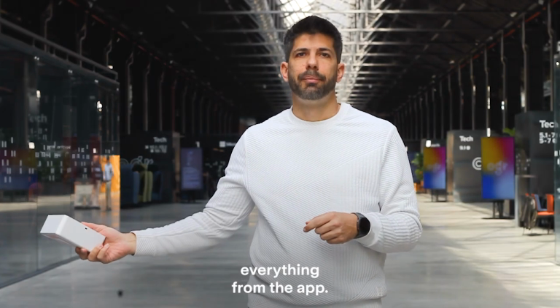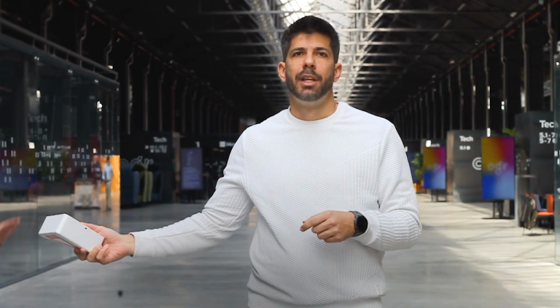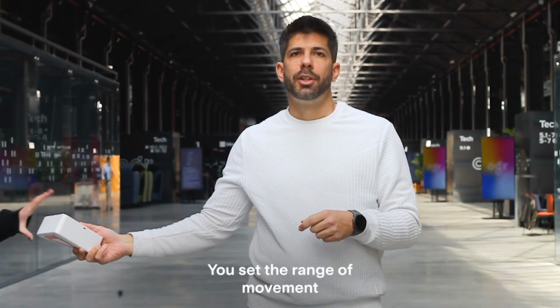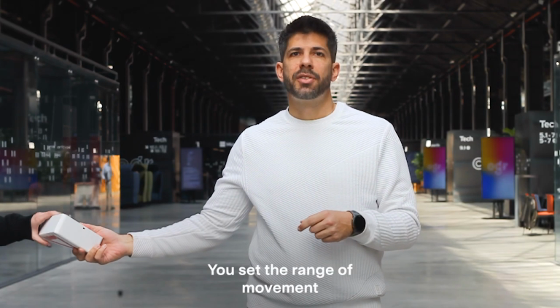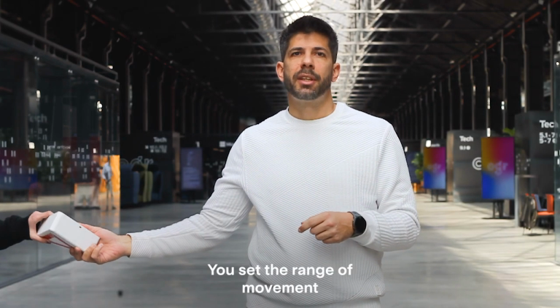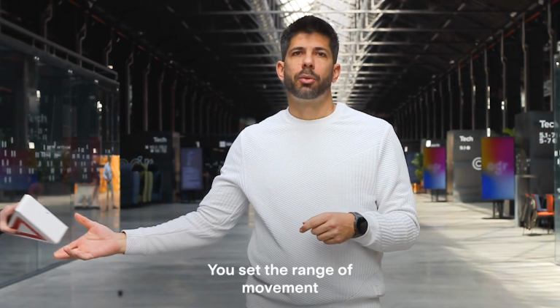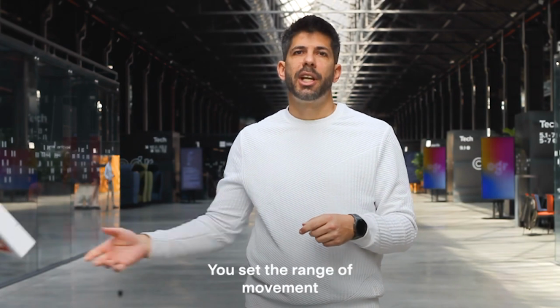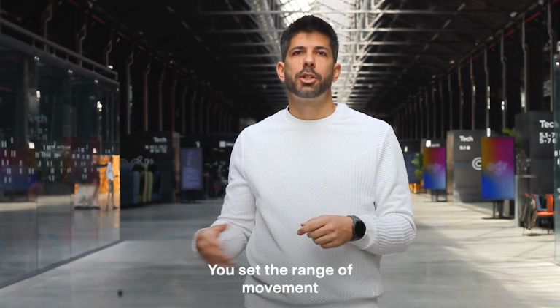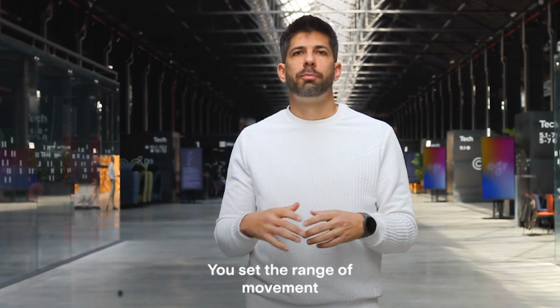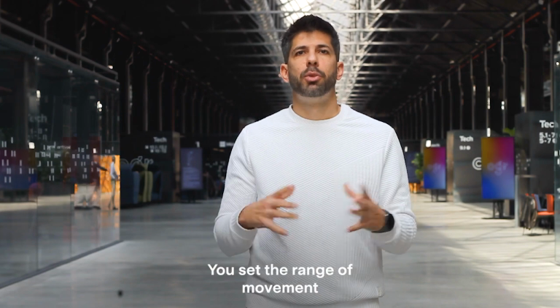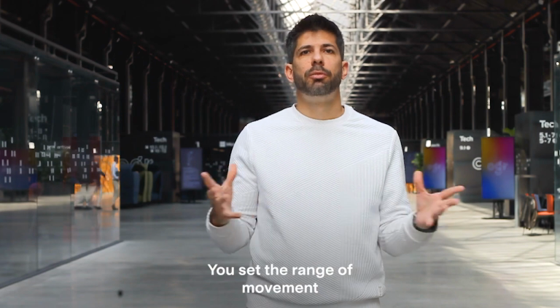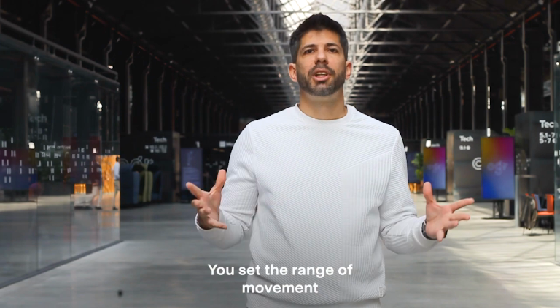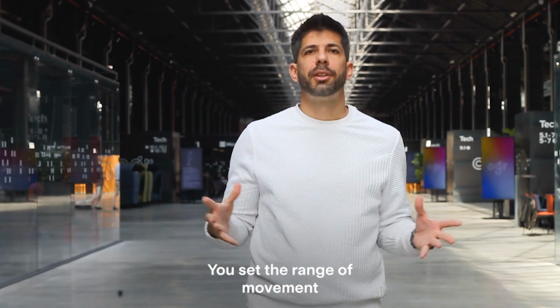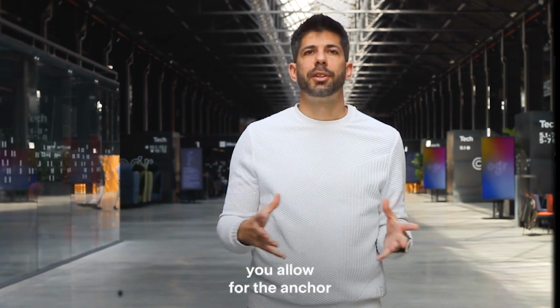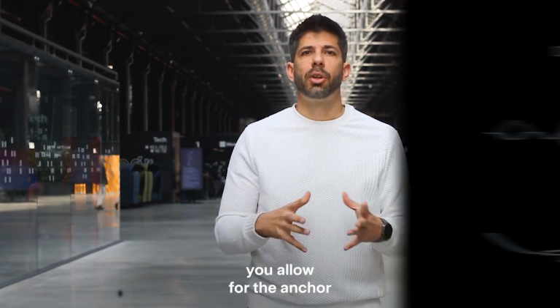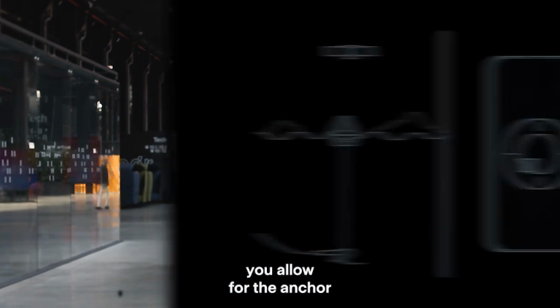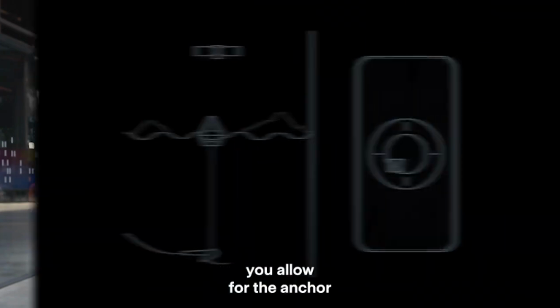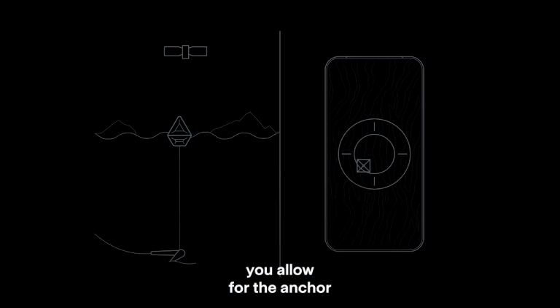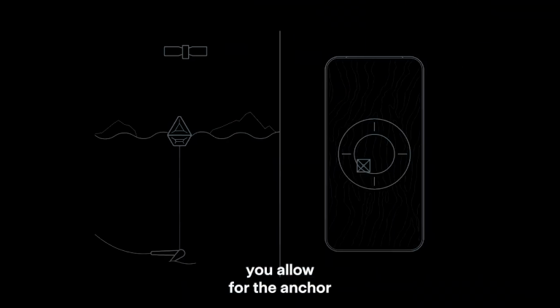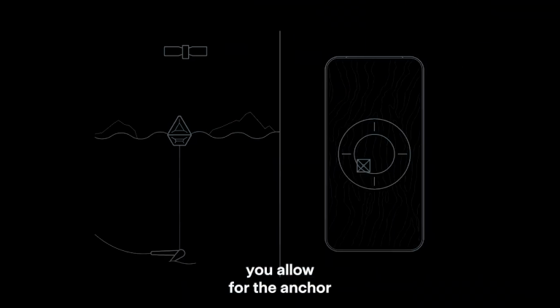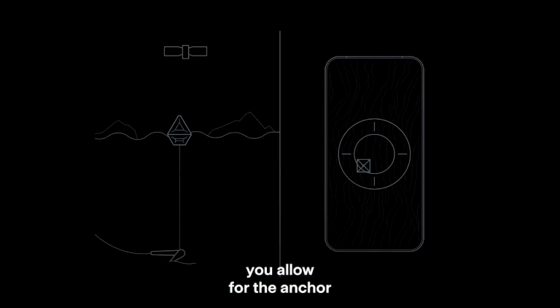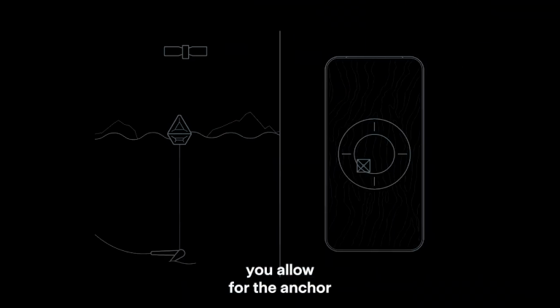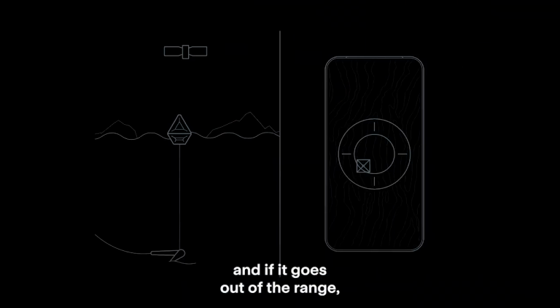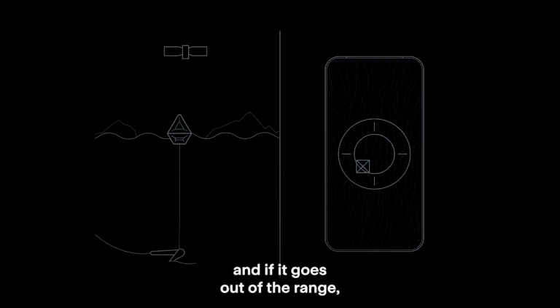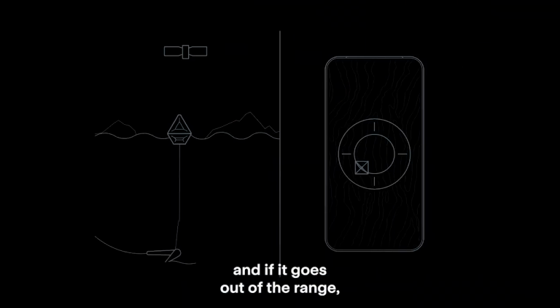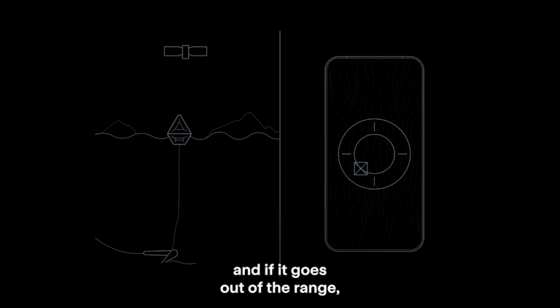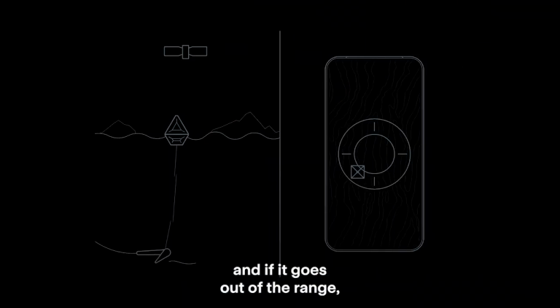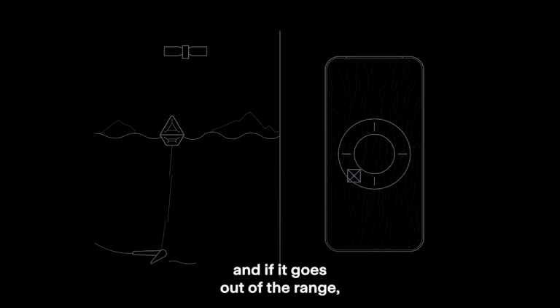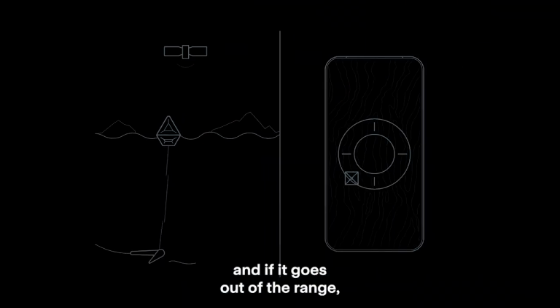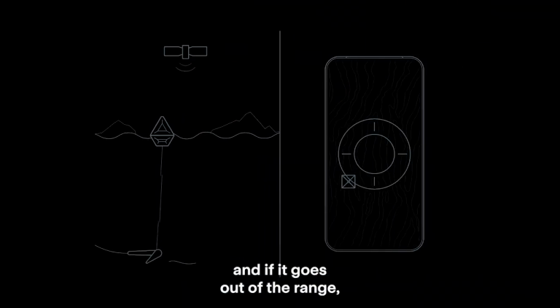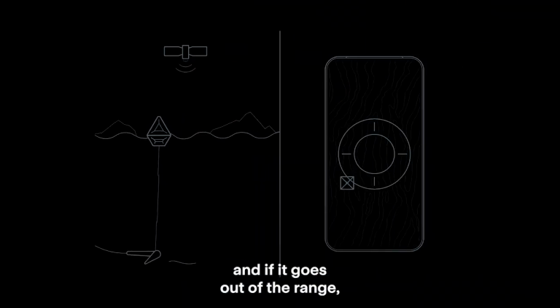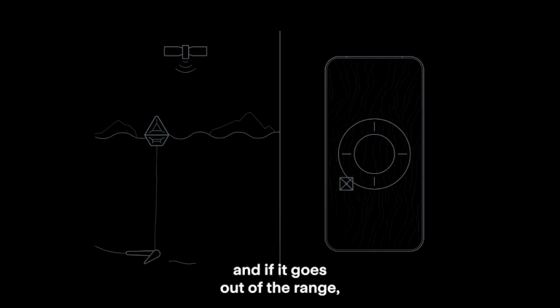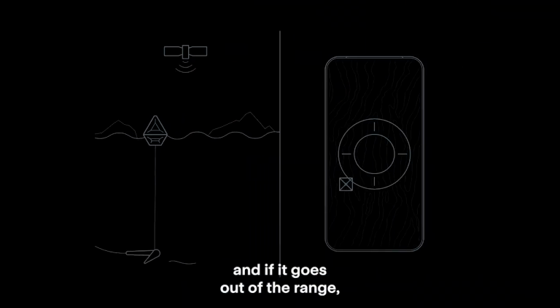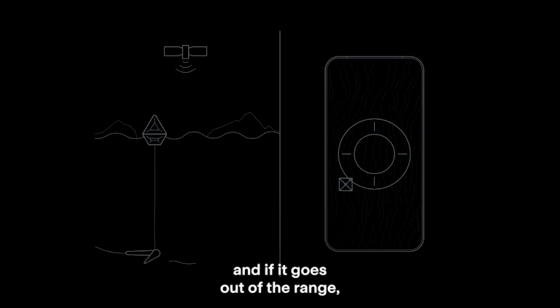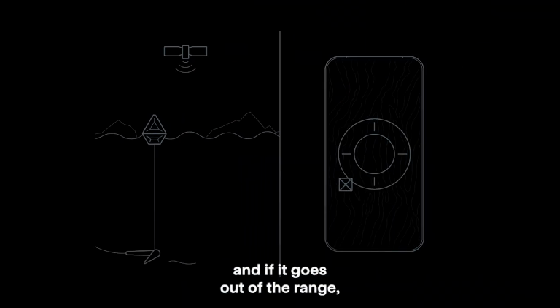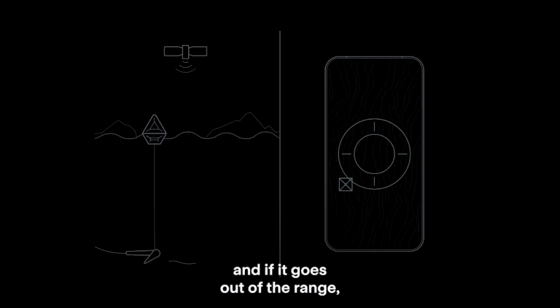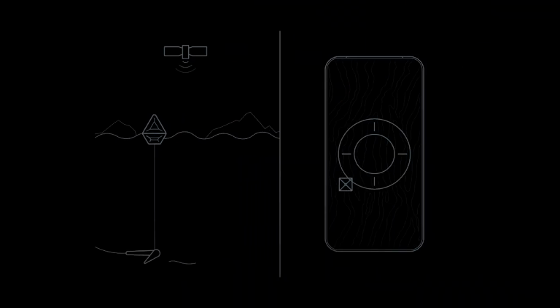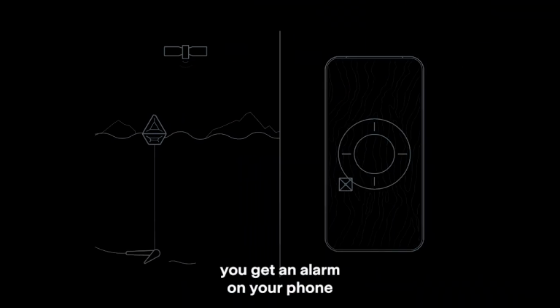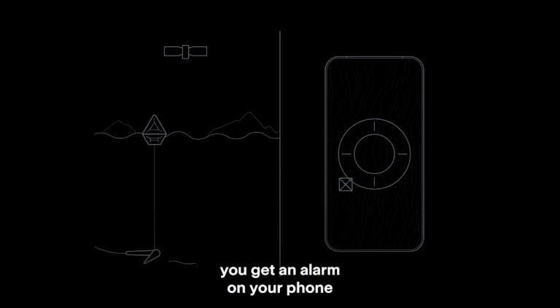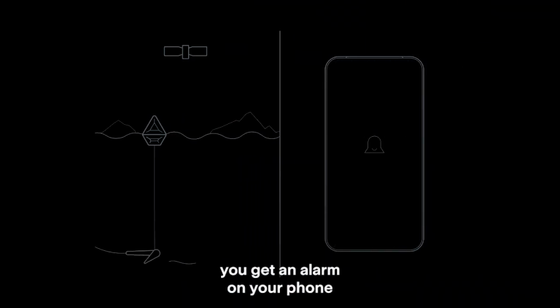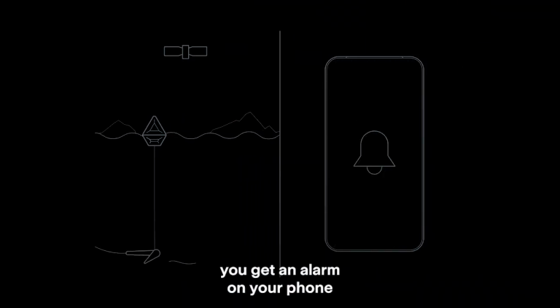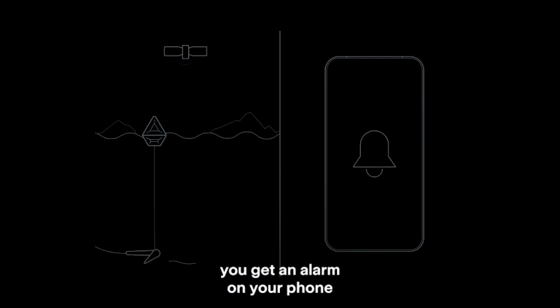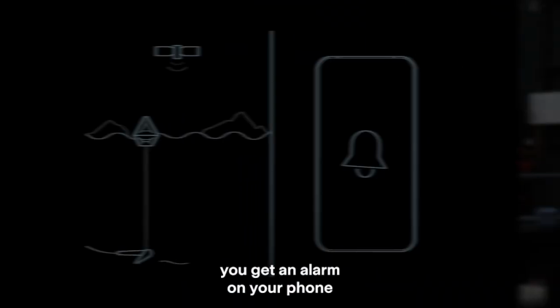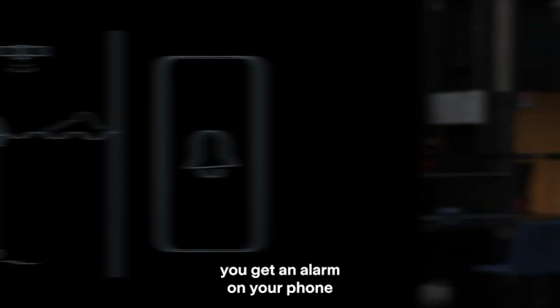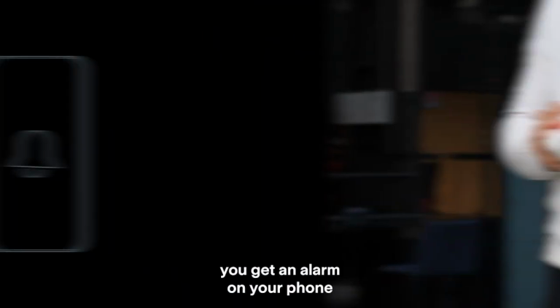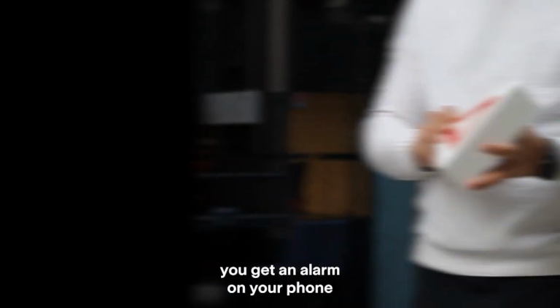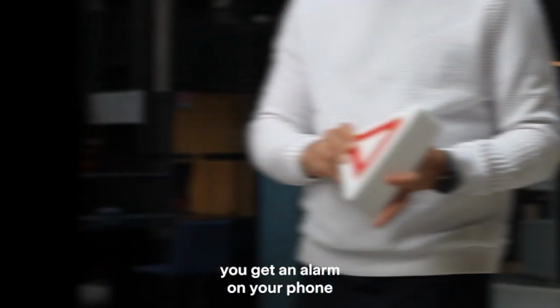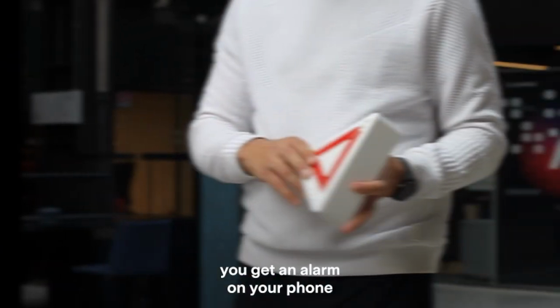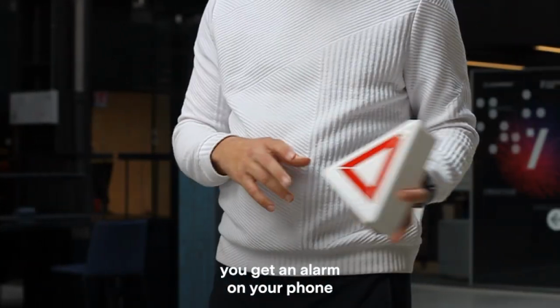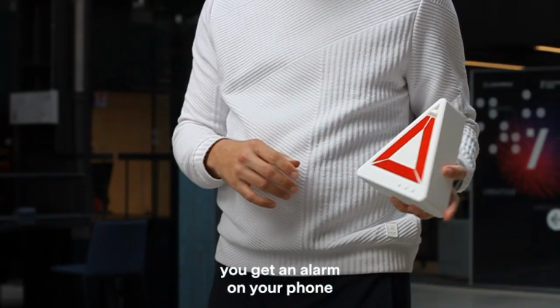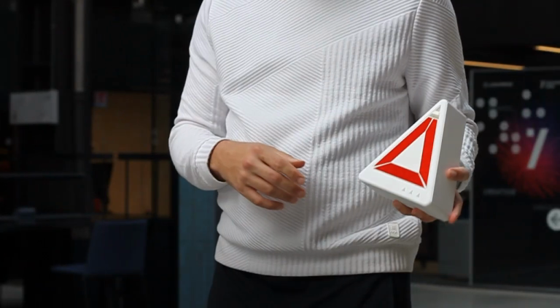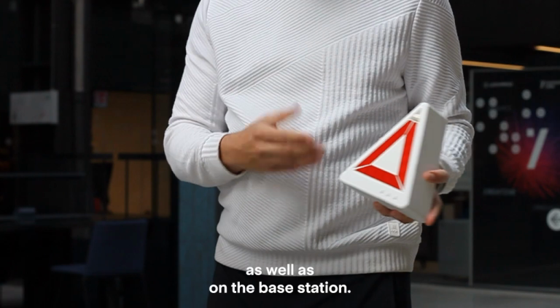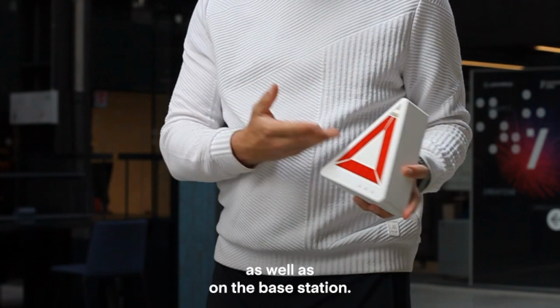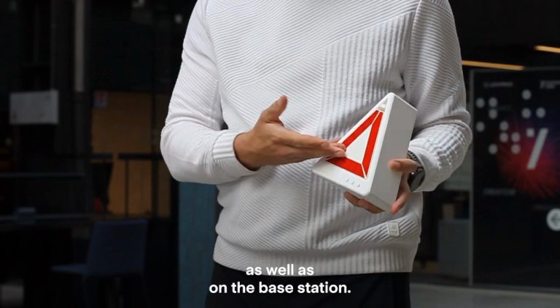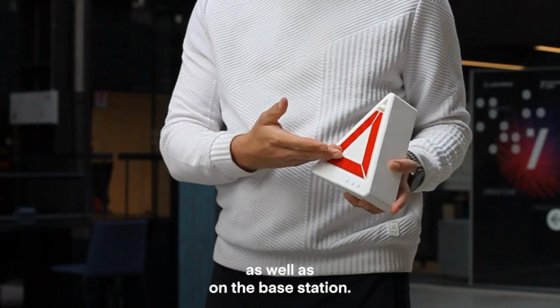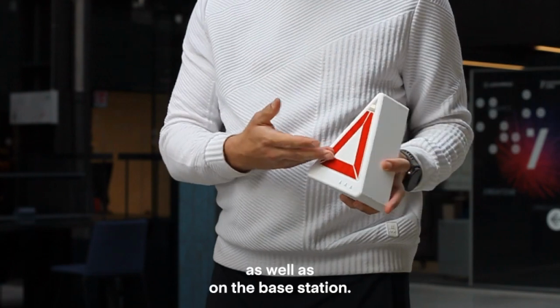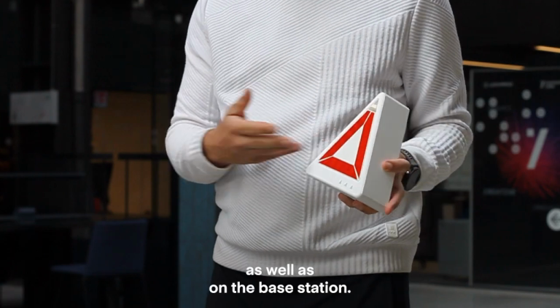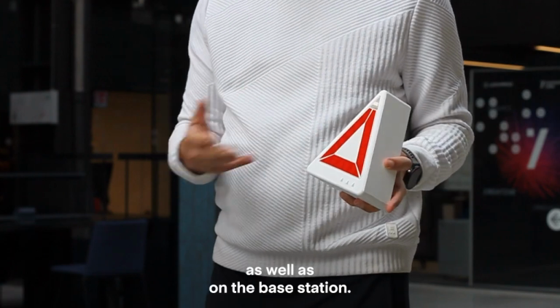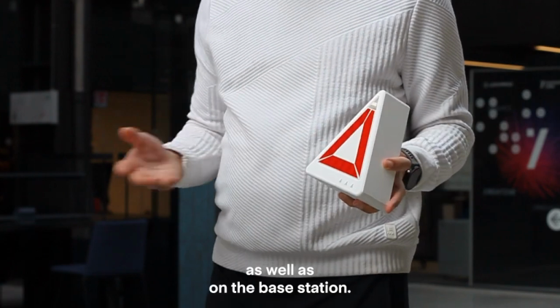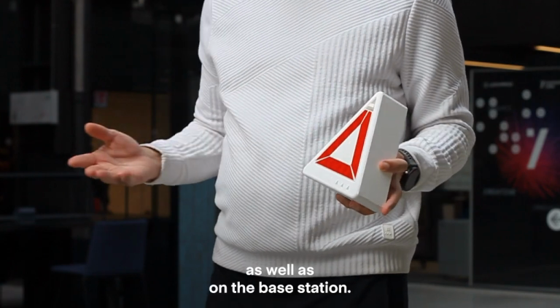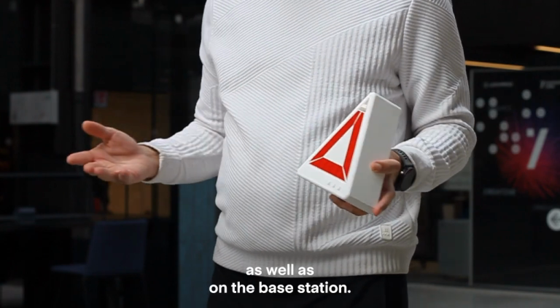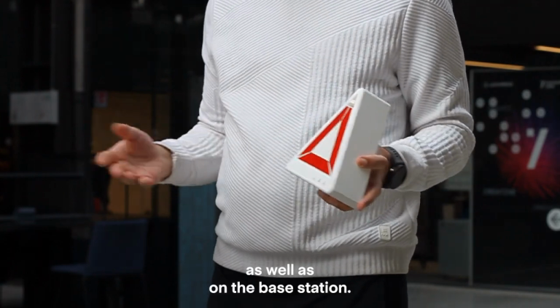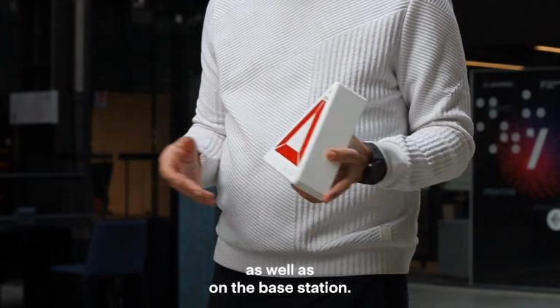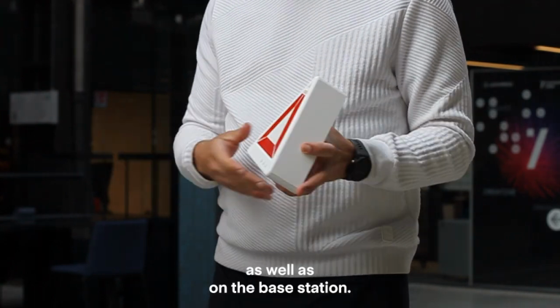You set a range of movement you allow for the anchor, and if it goes out of that range you get an alarm on your phone as well as on the base station.